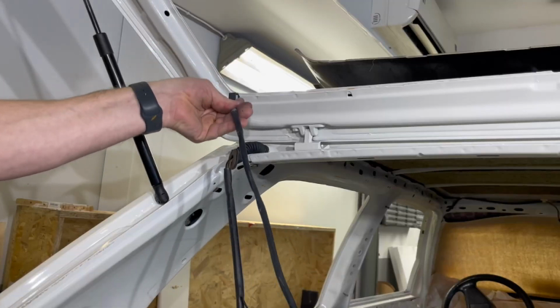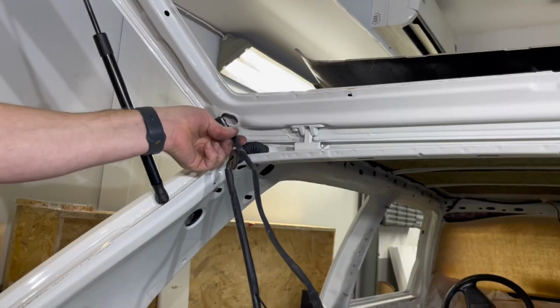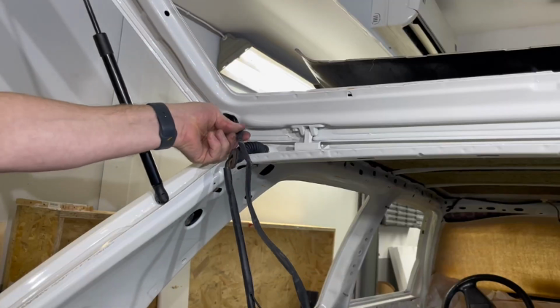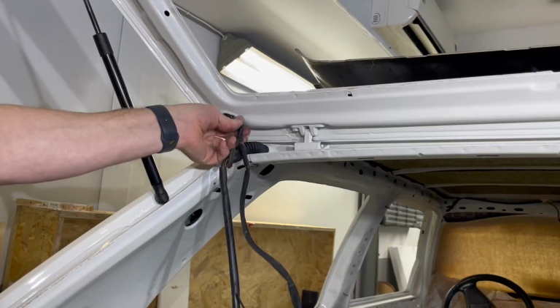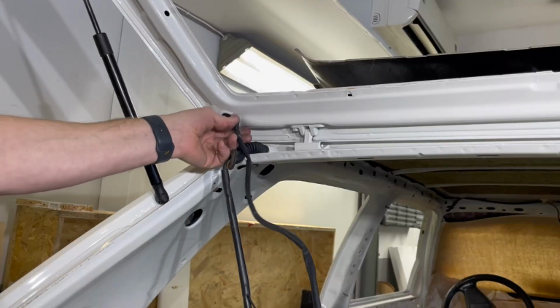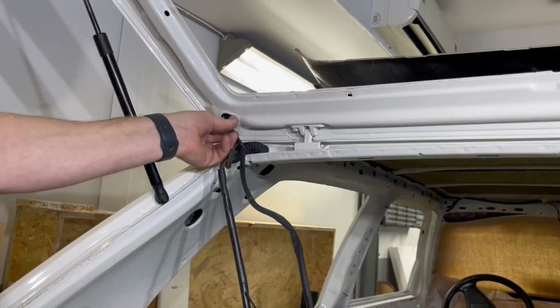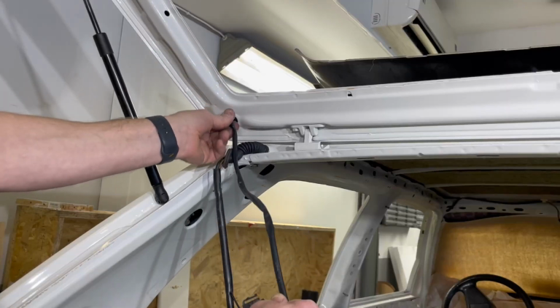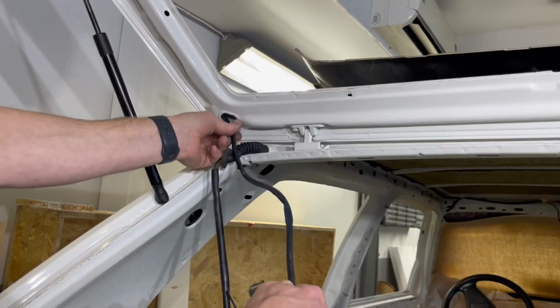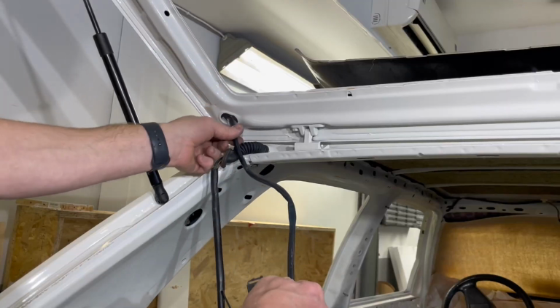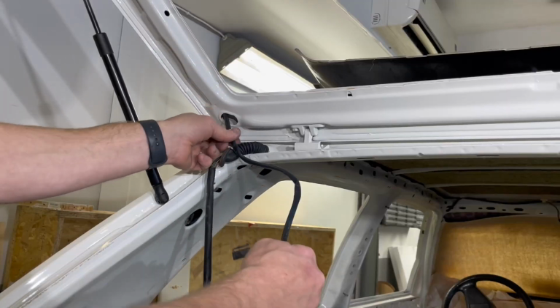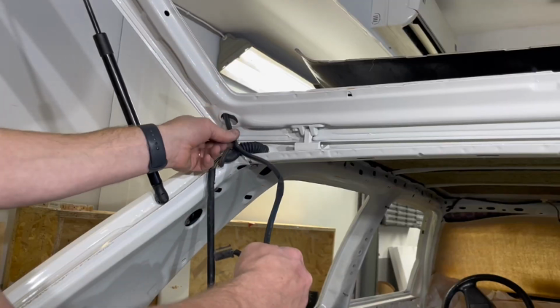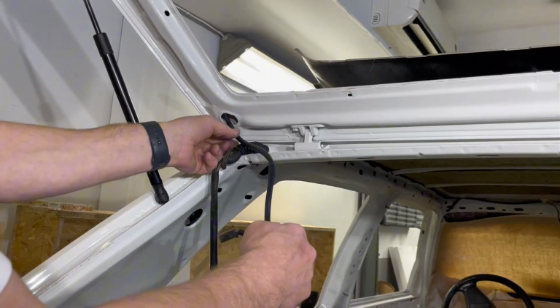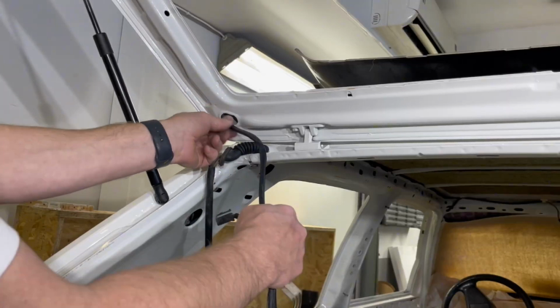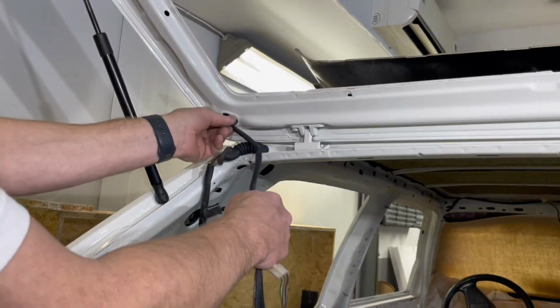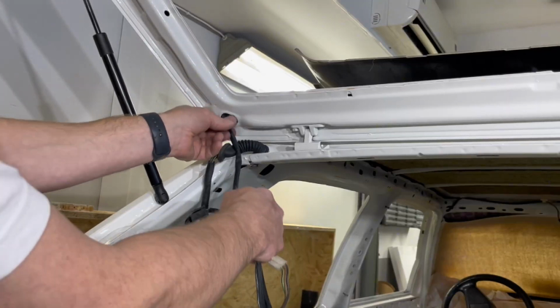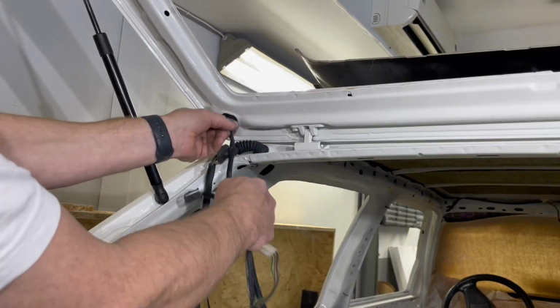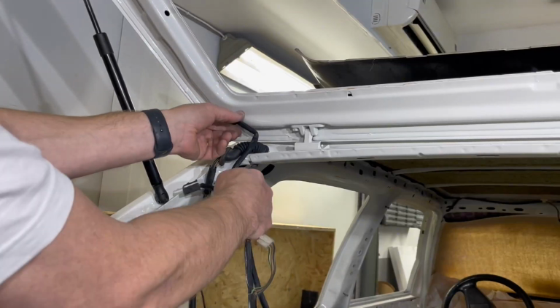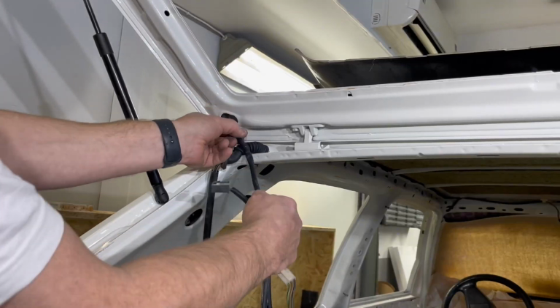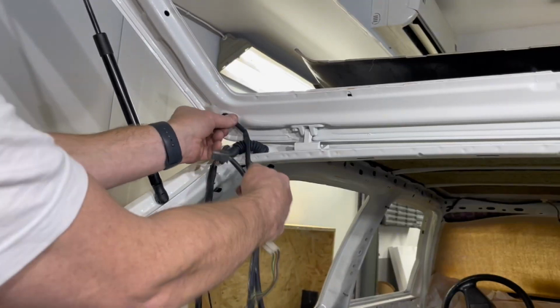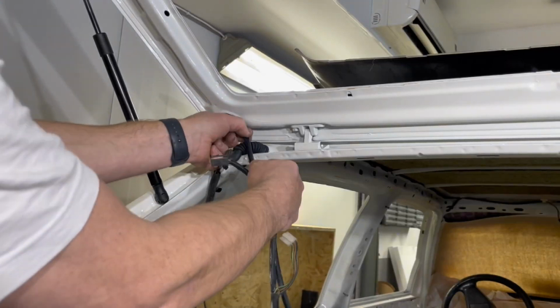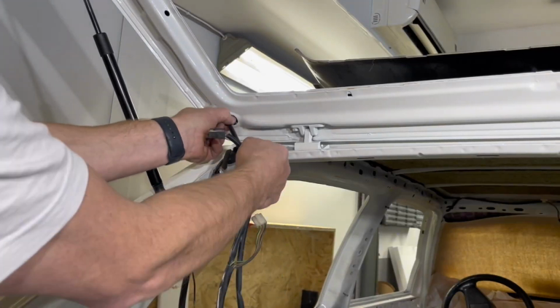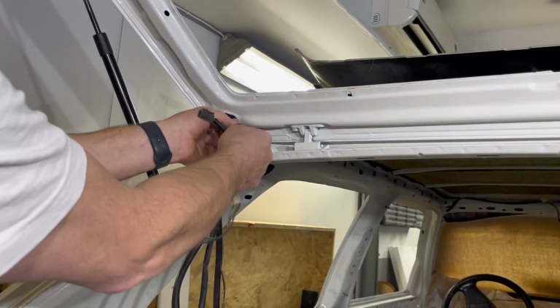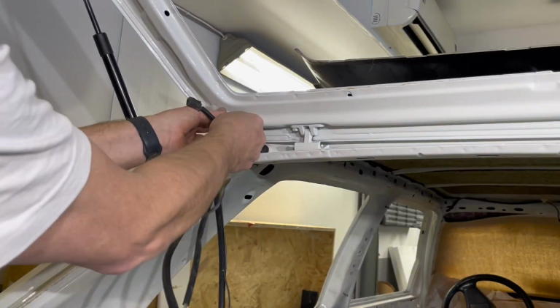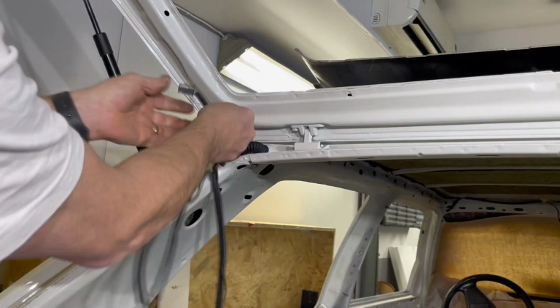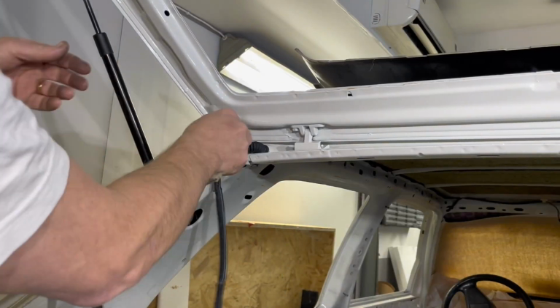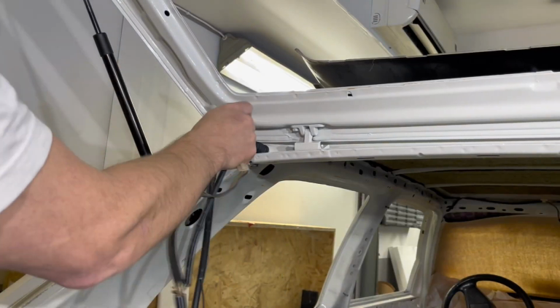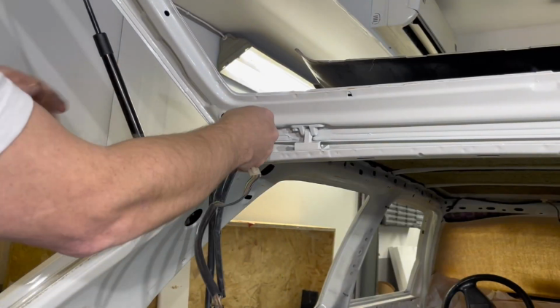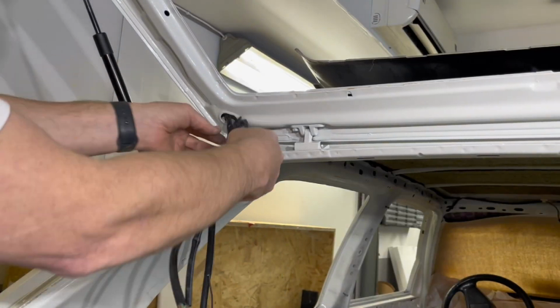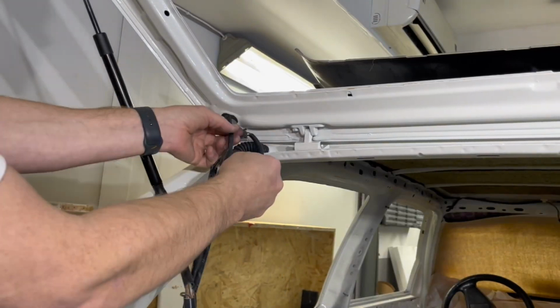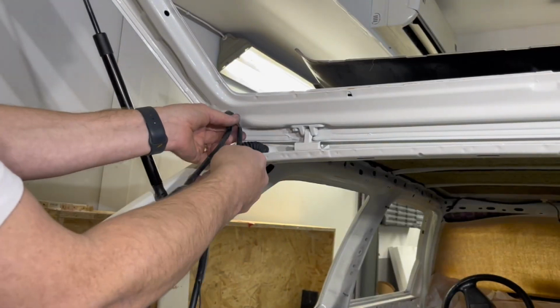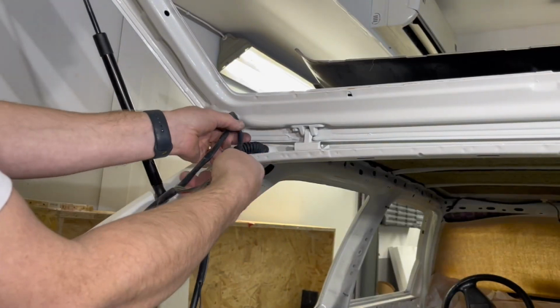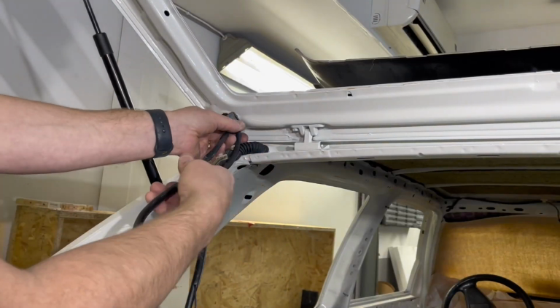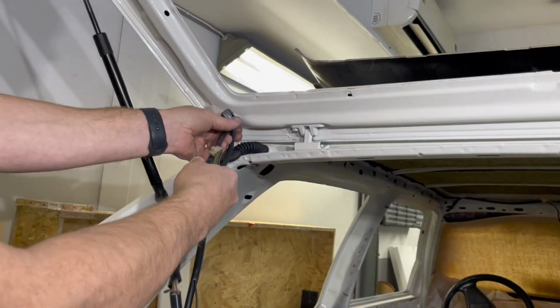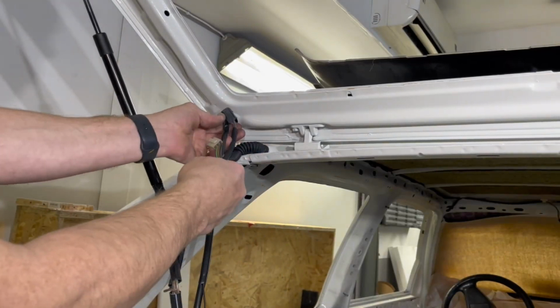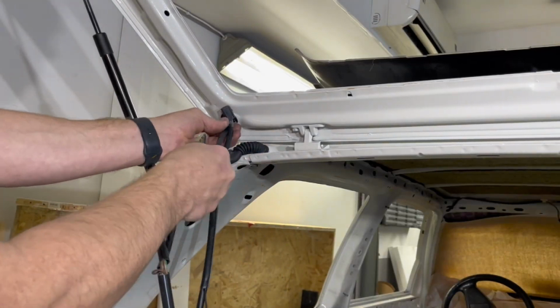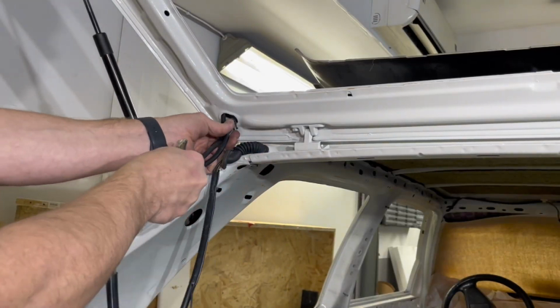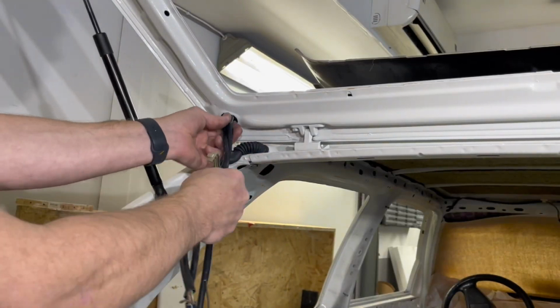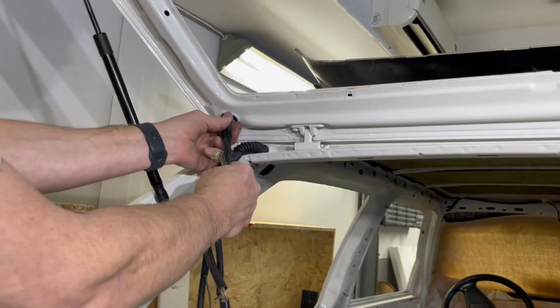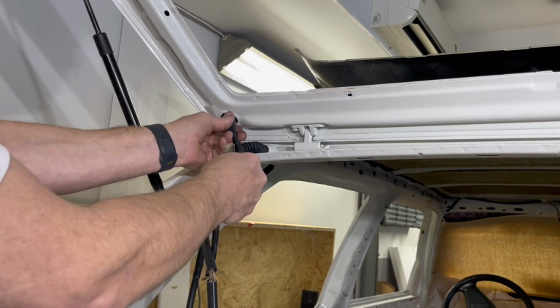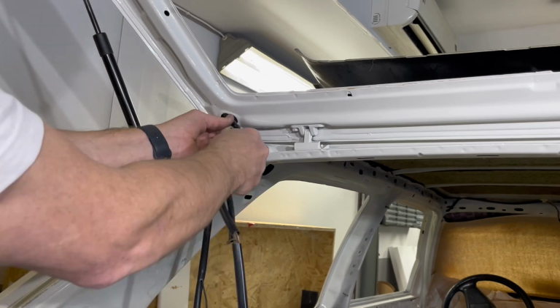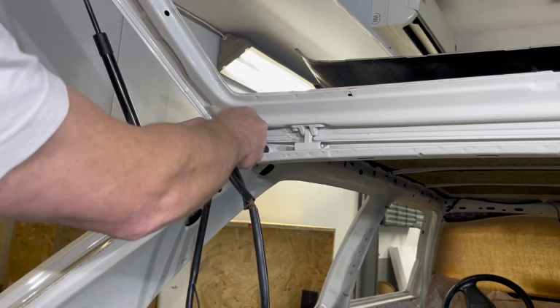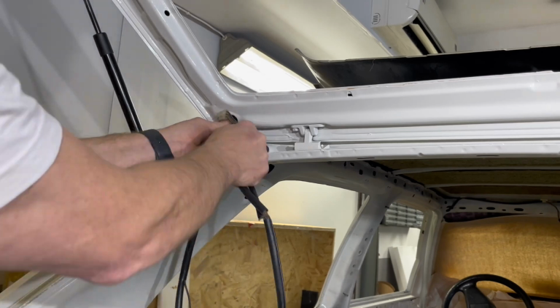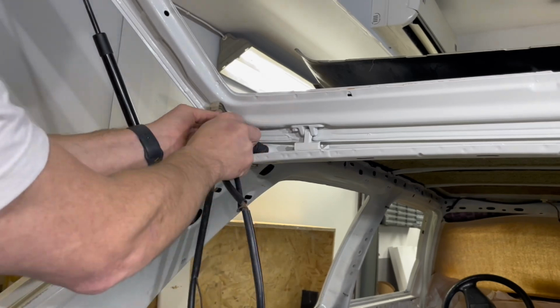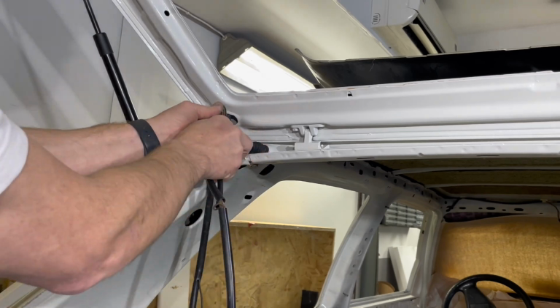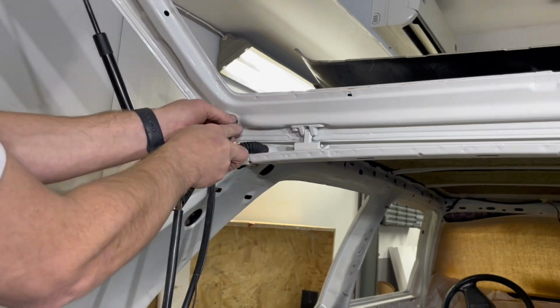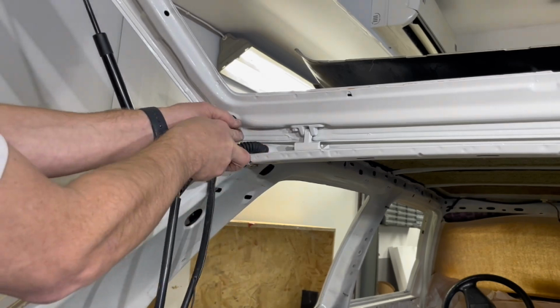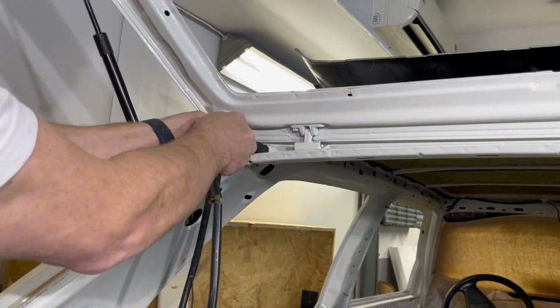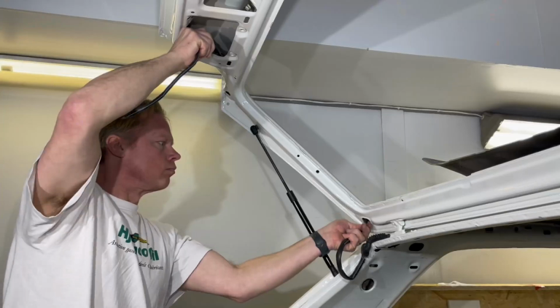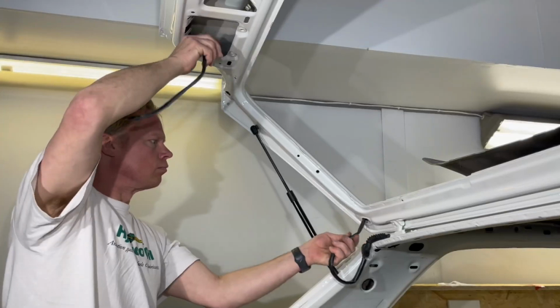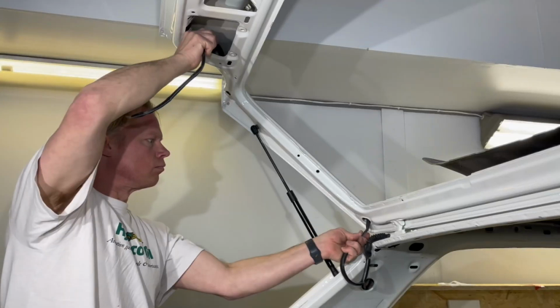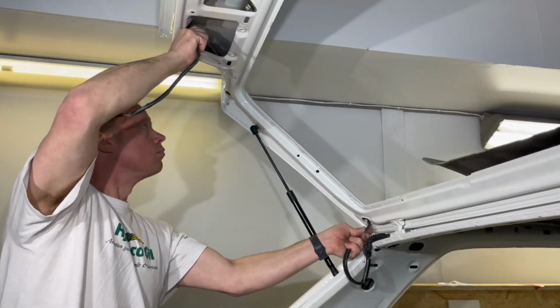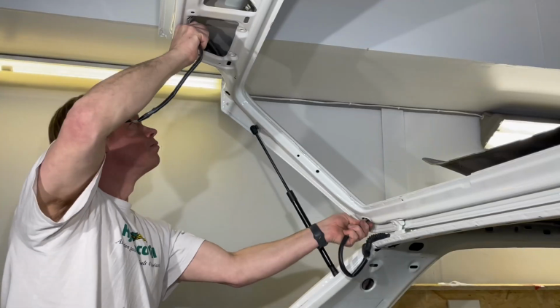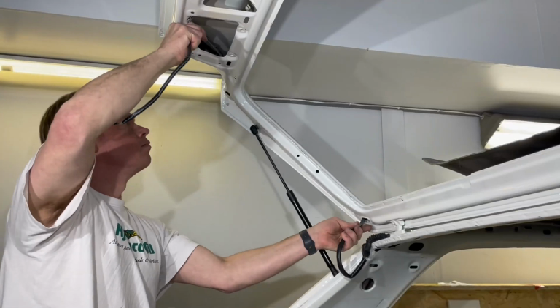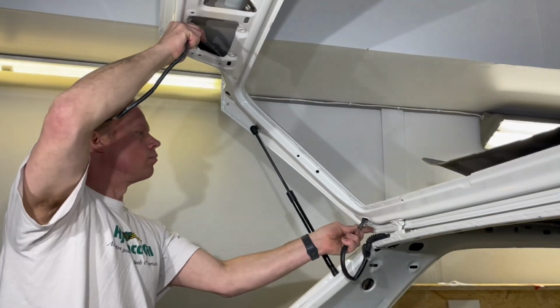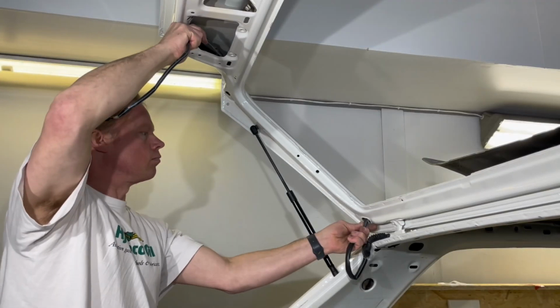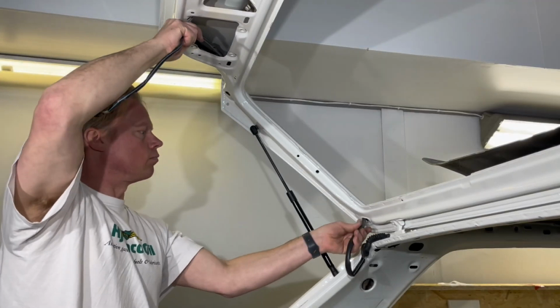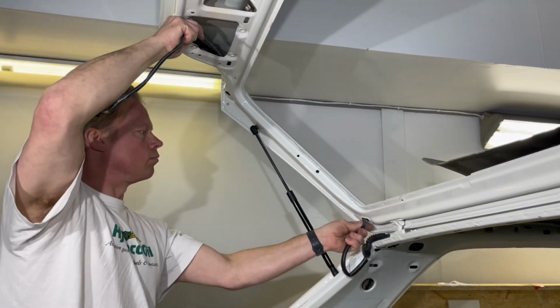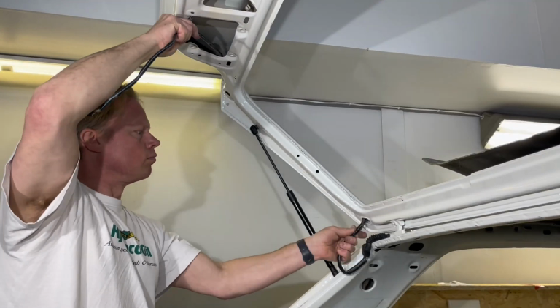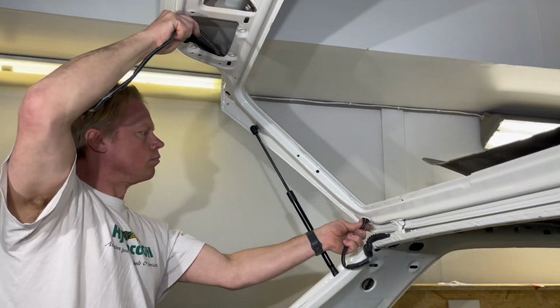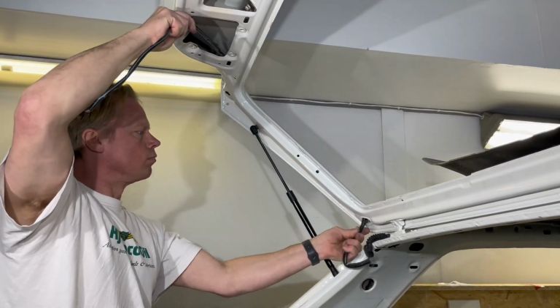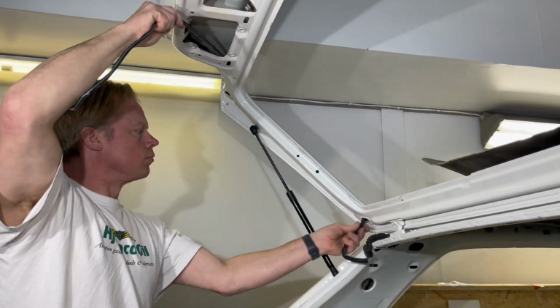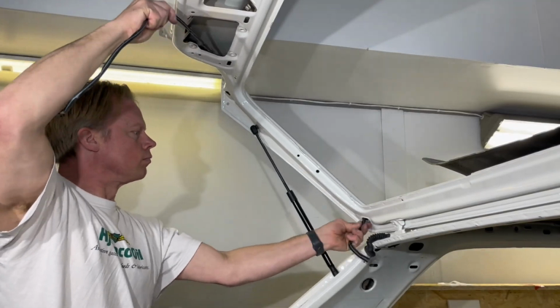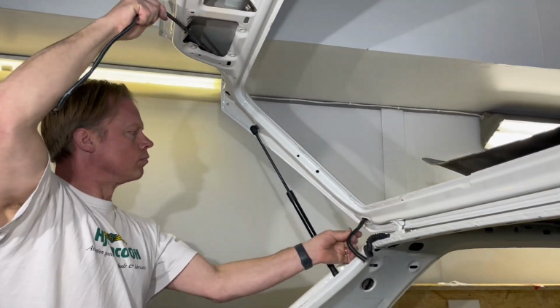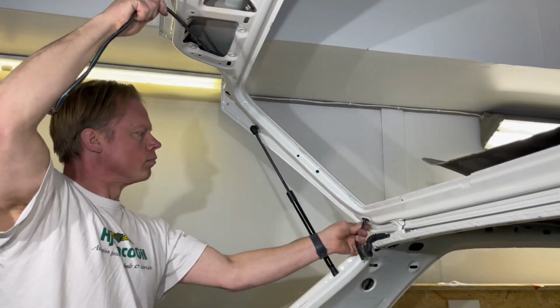Now it's time for the wiring loom that will connect the wiper and the heating to the rear window.